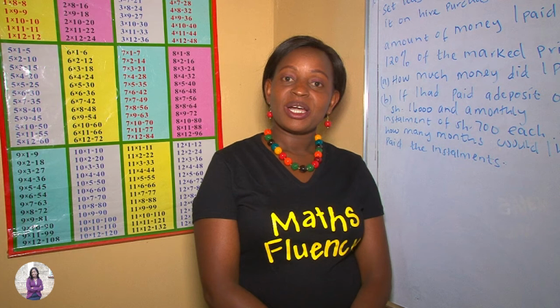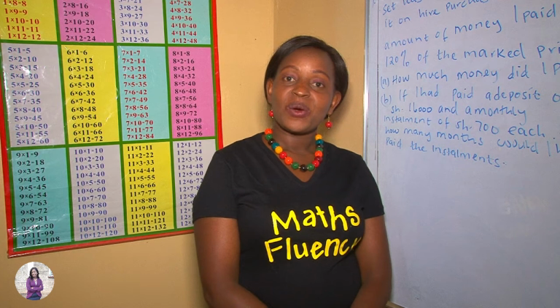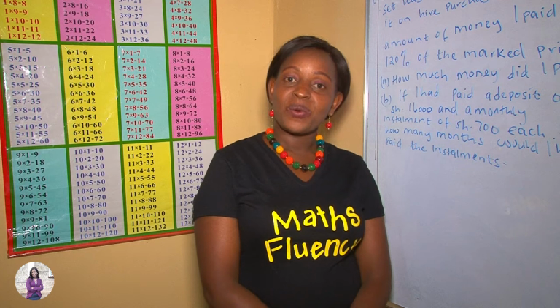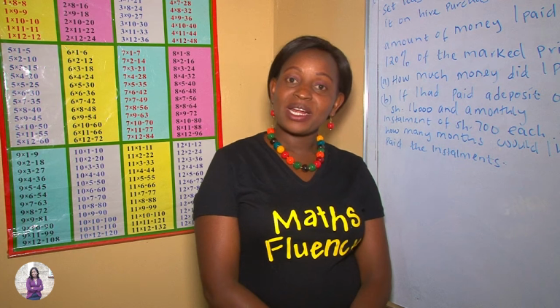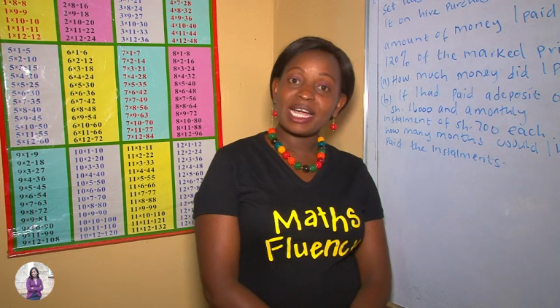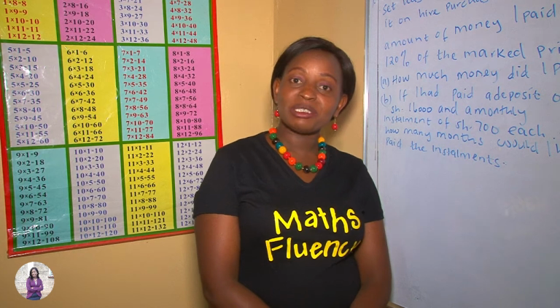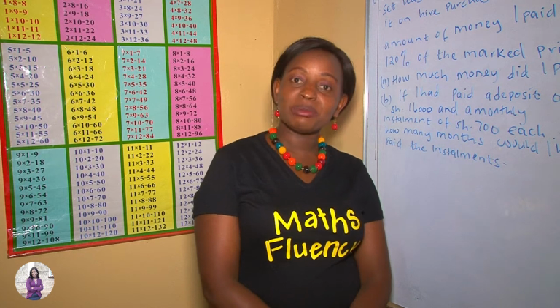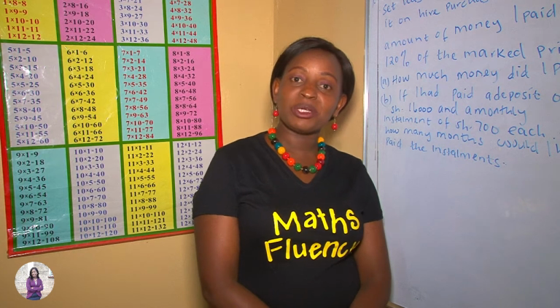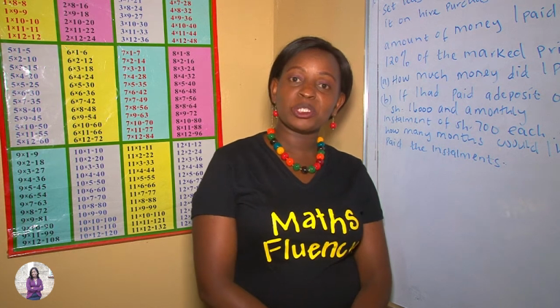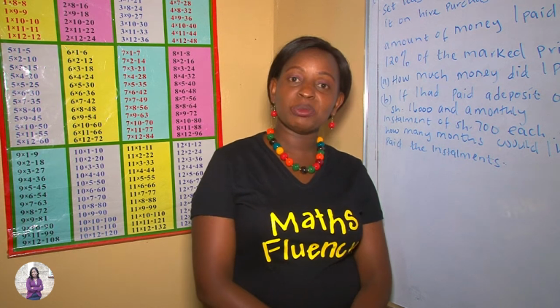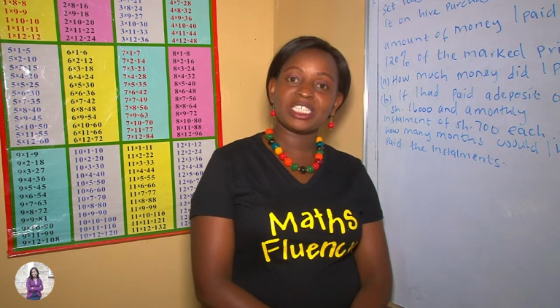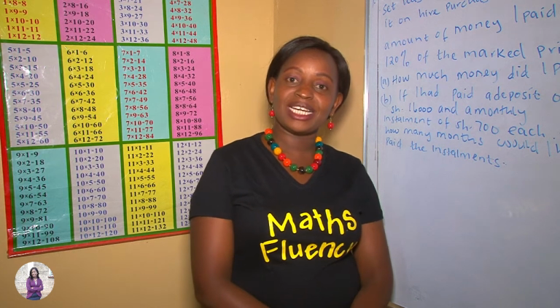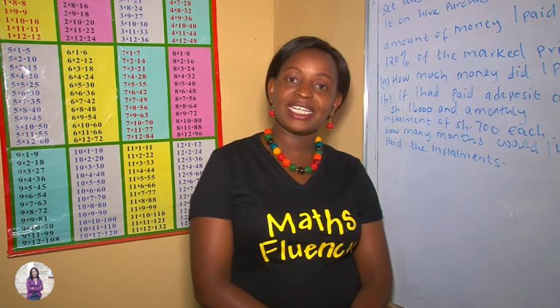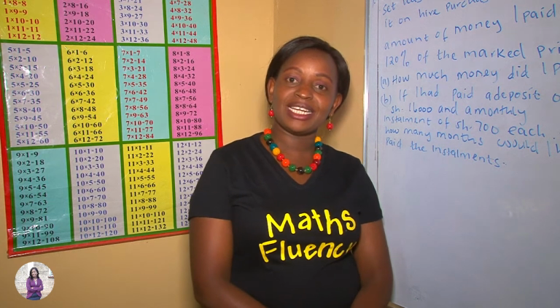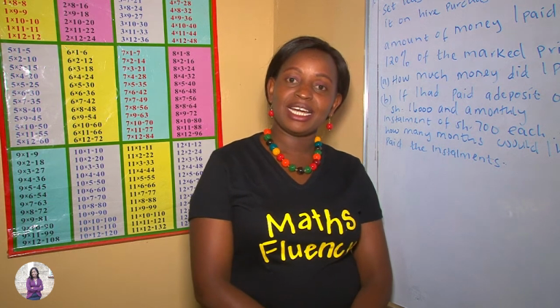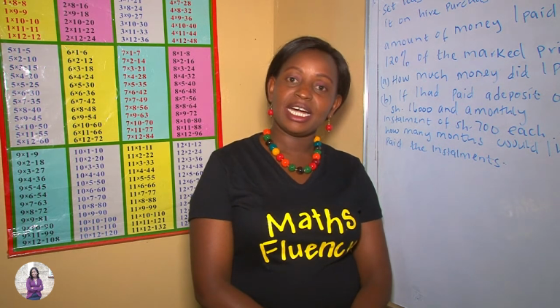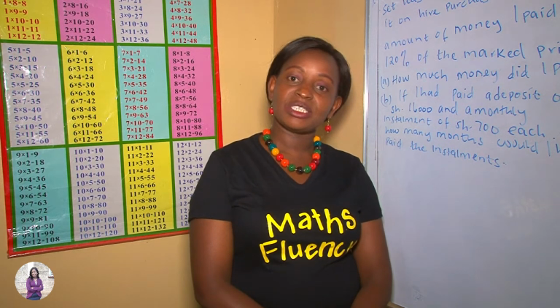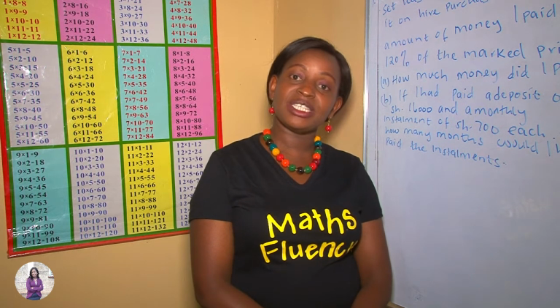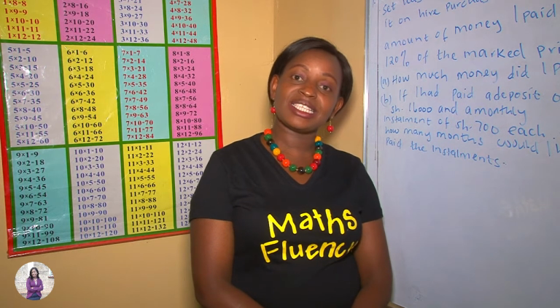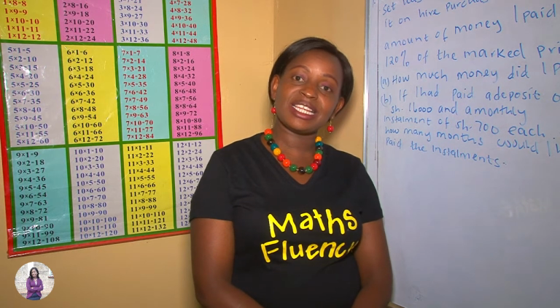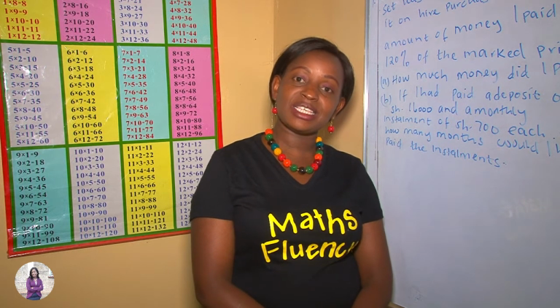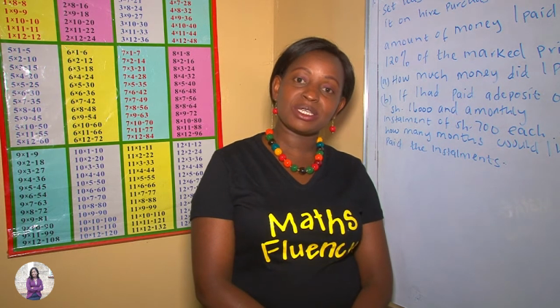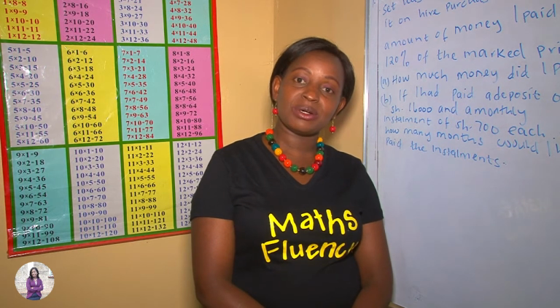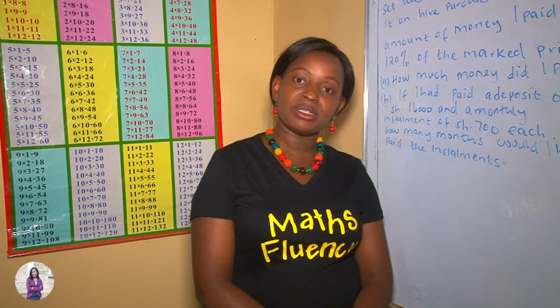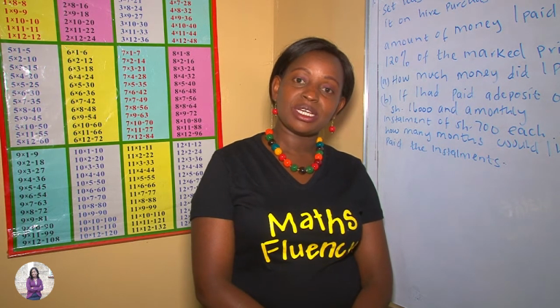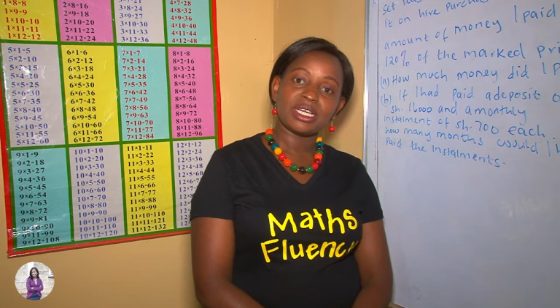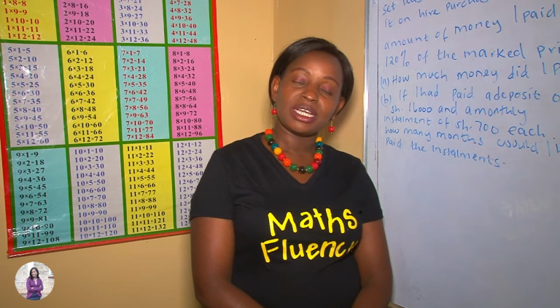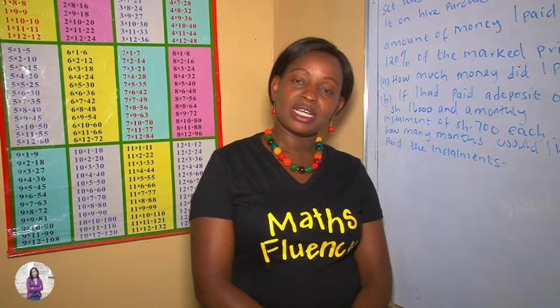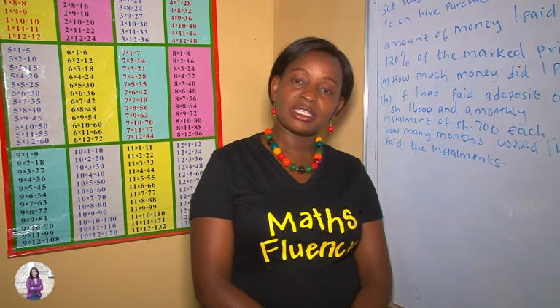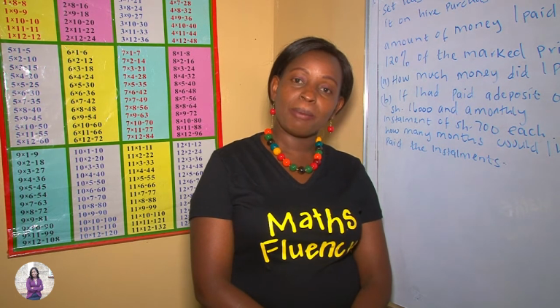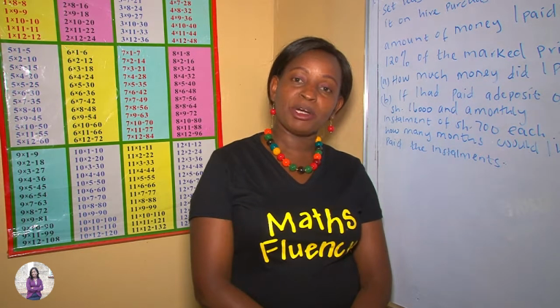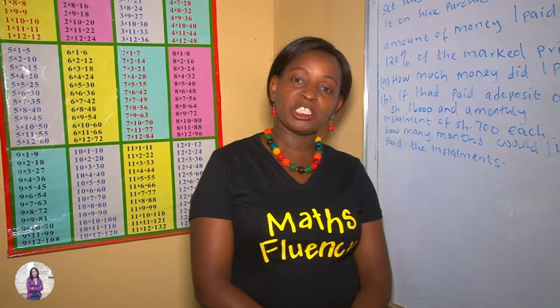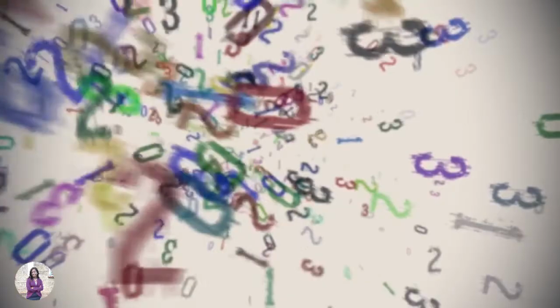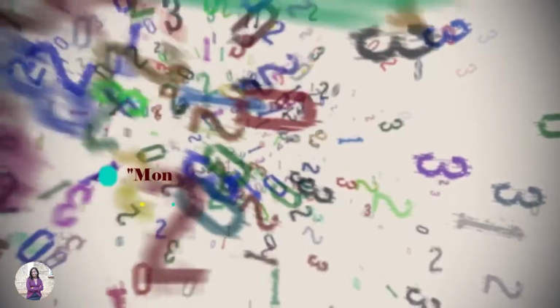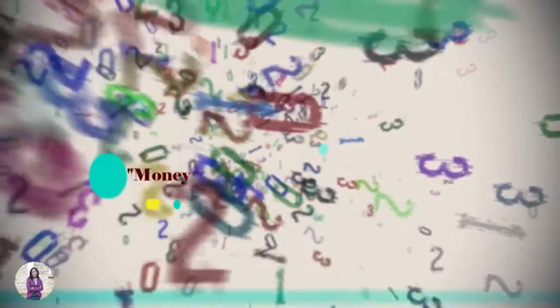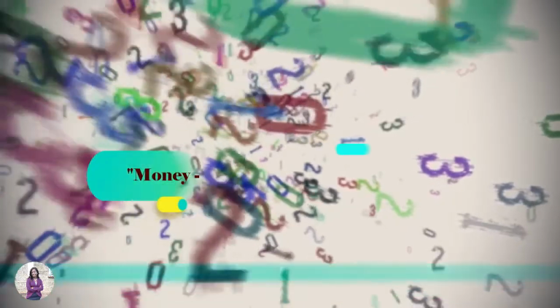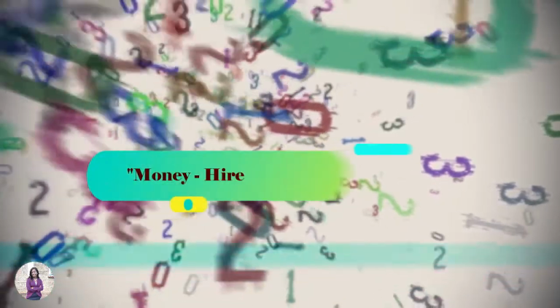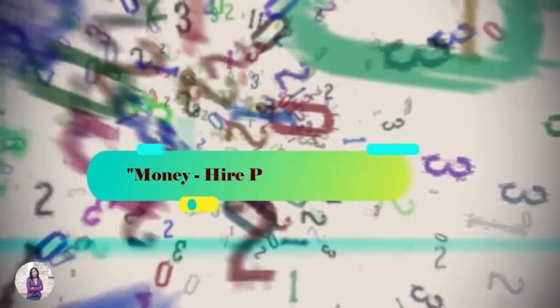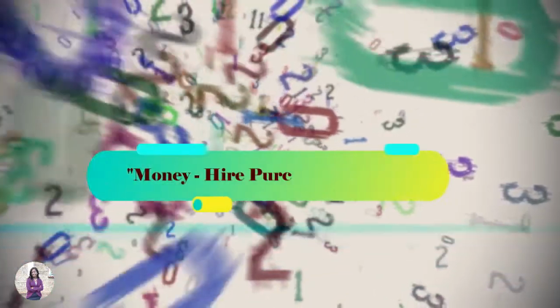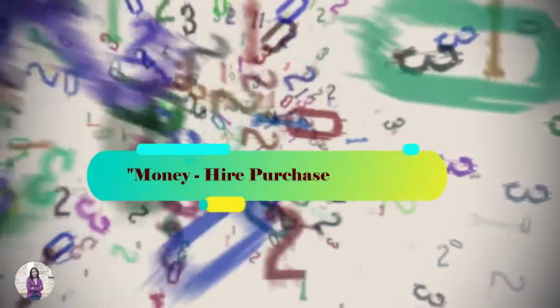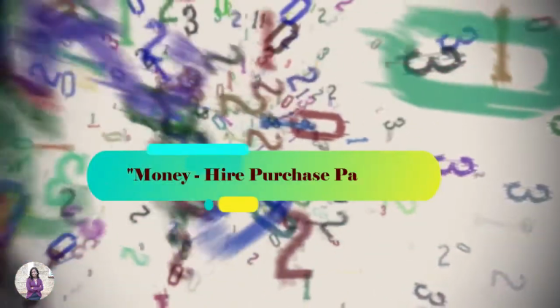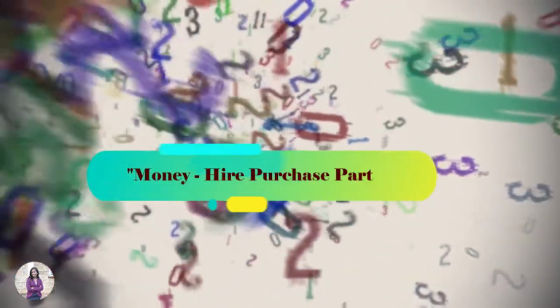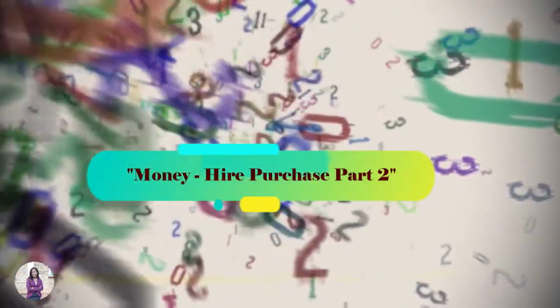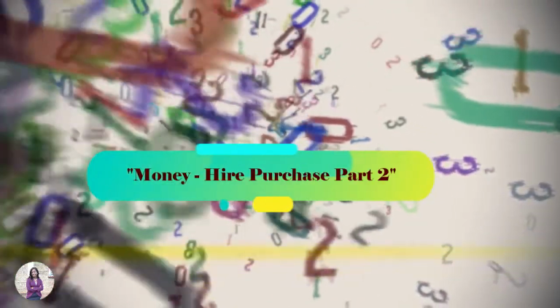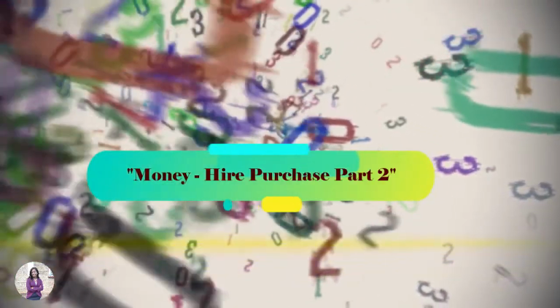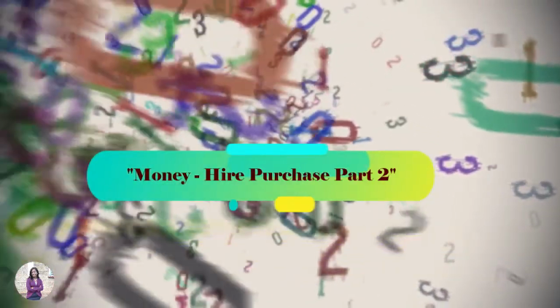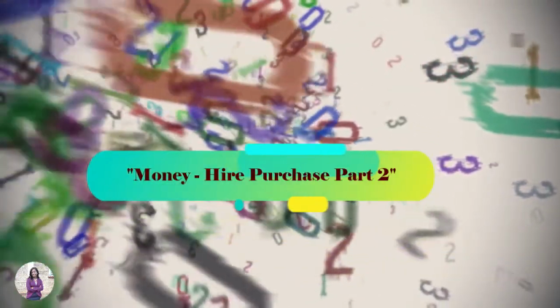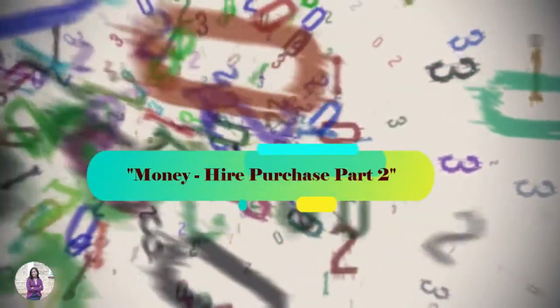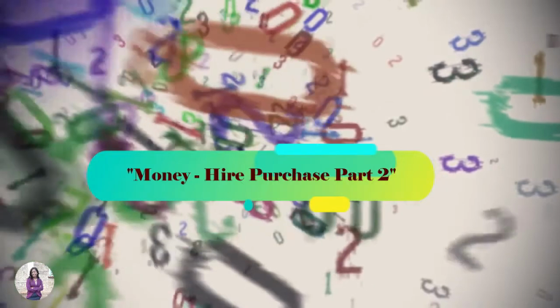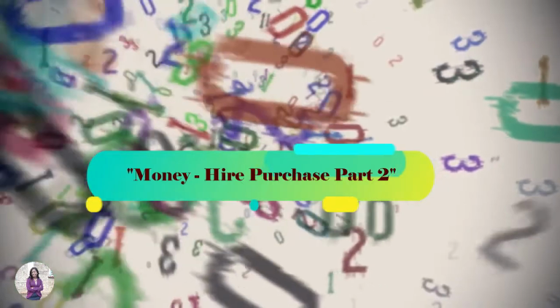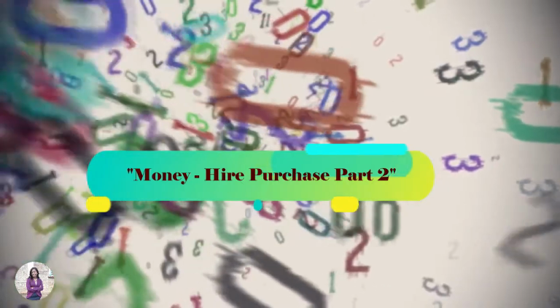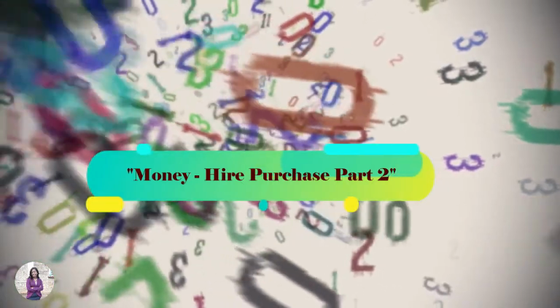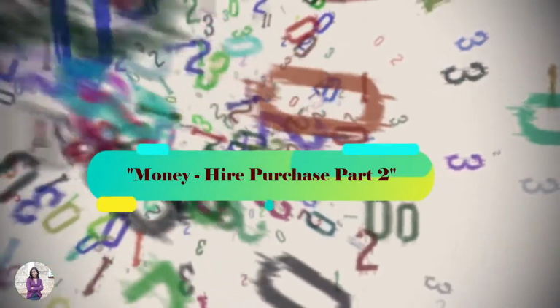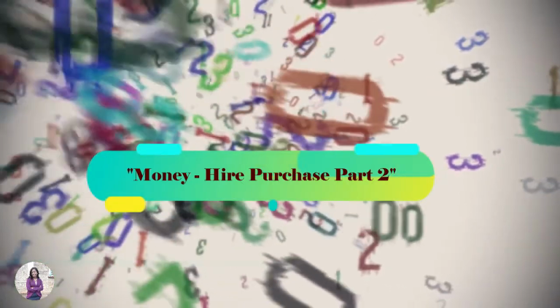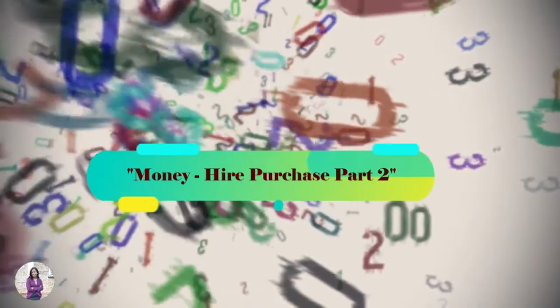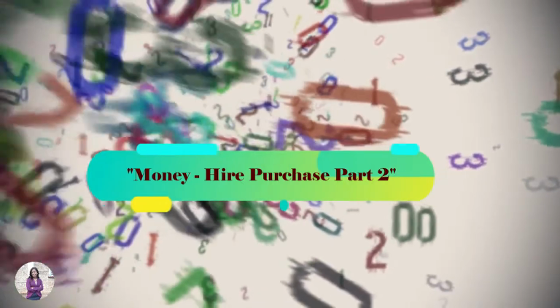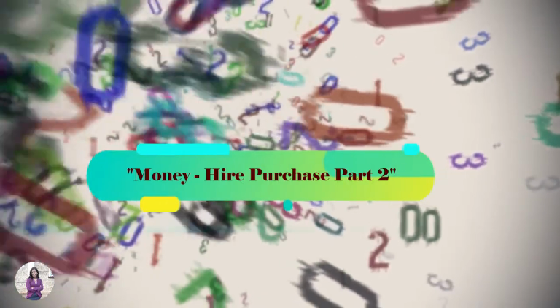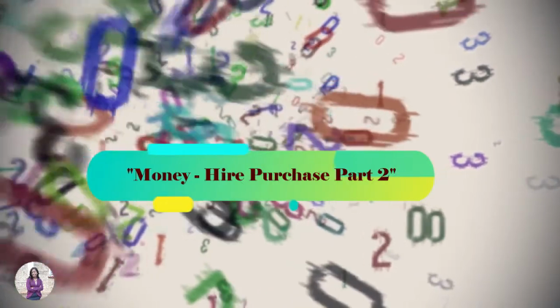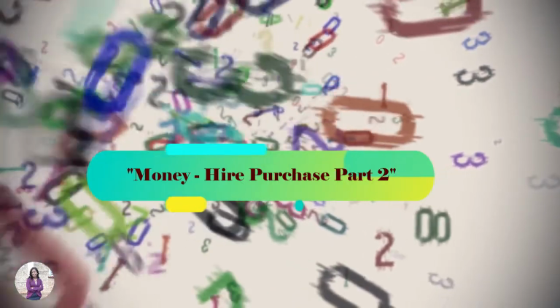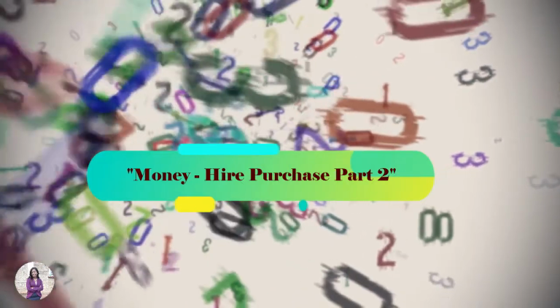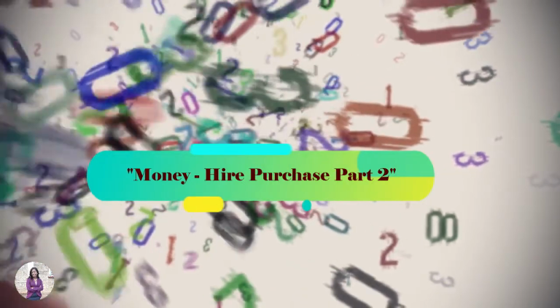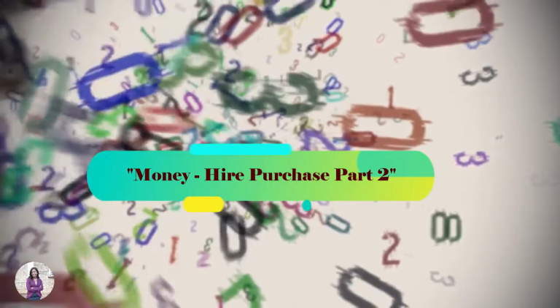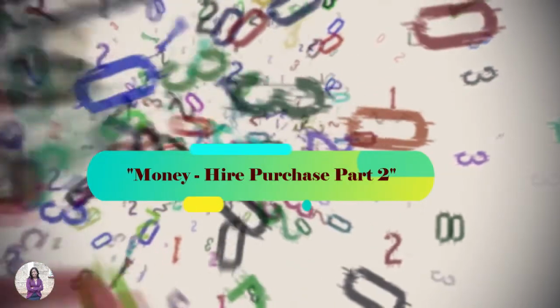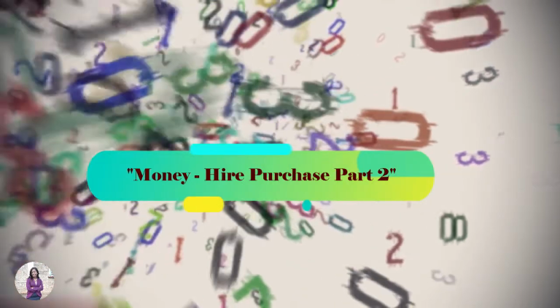Welcome to my YouTube channel. Today's lesson is about money and the subject is Hire Purchase Part 2.